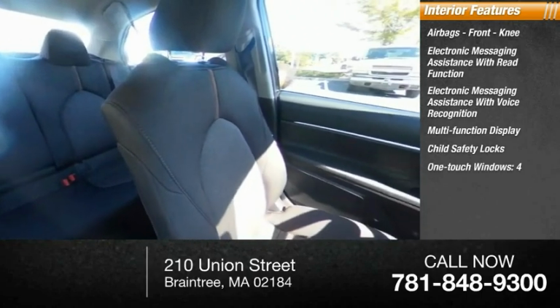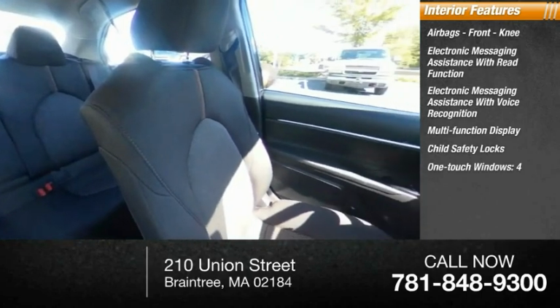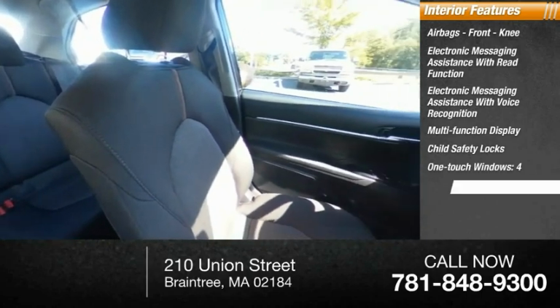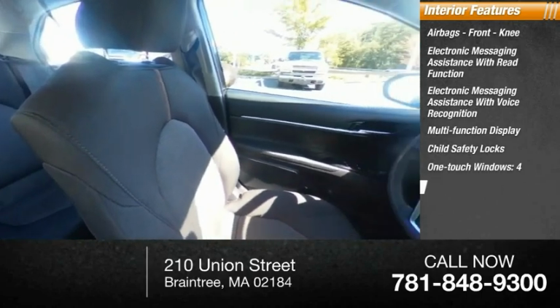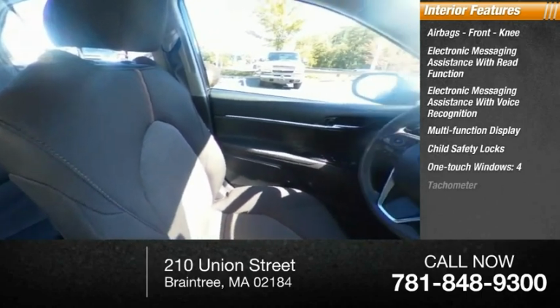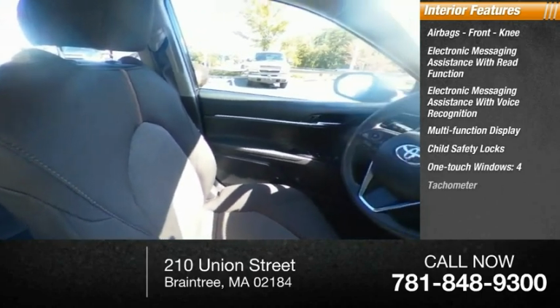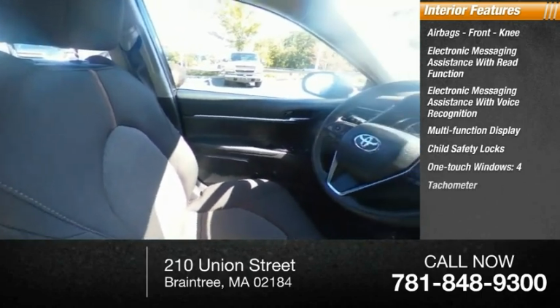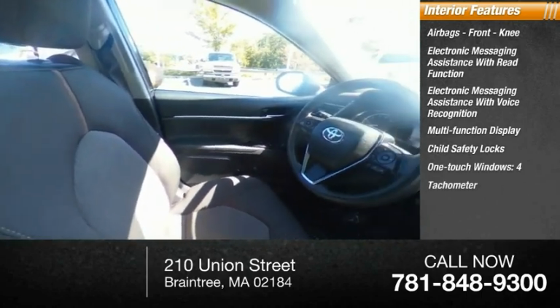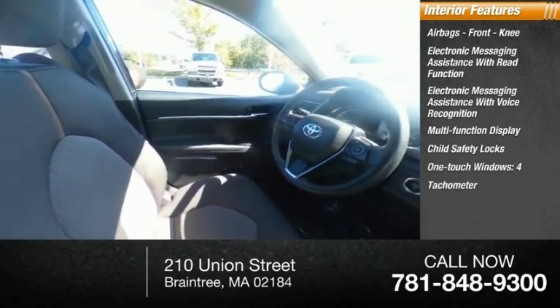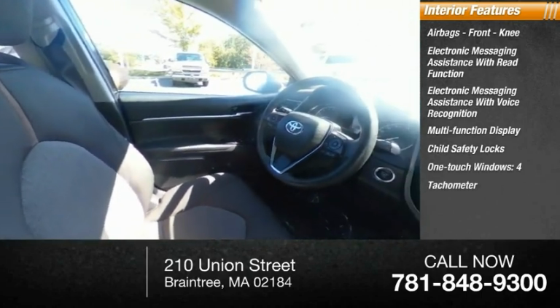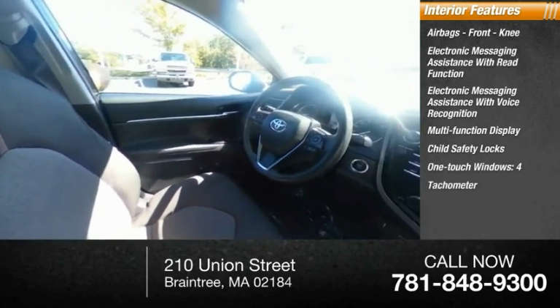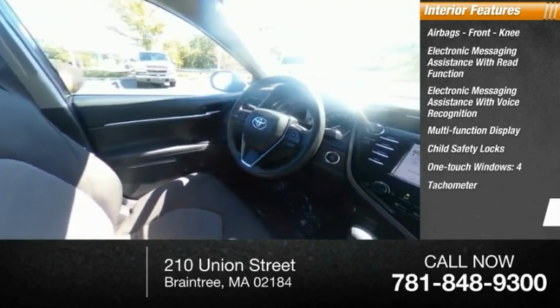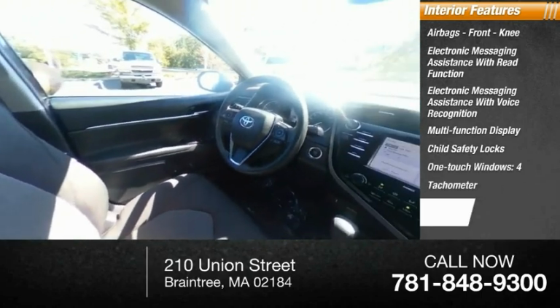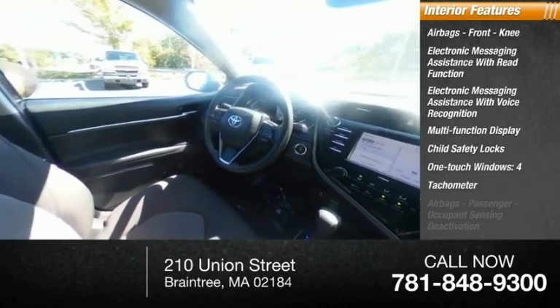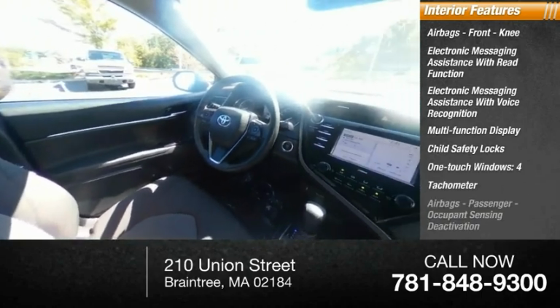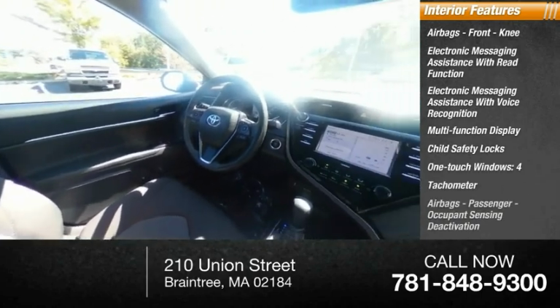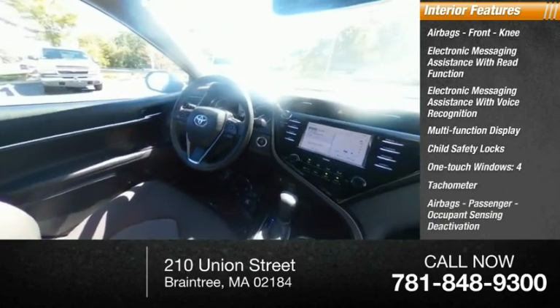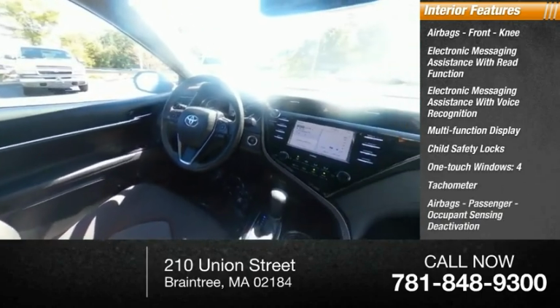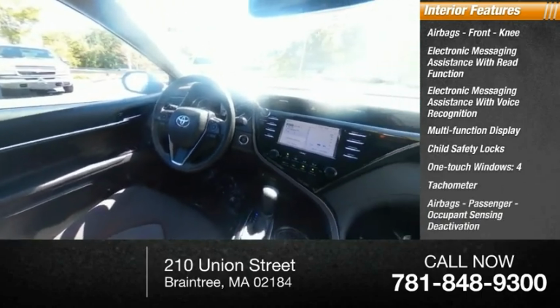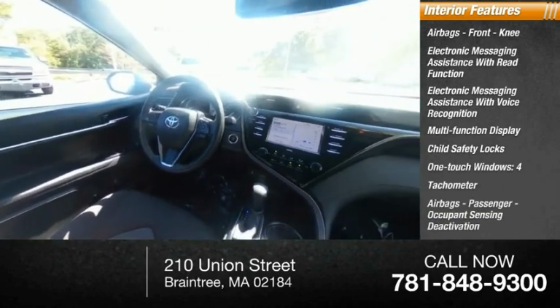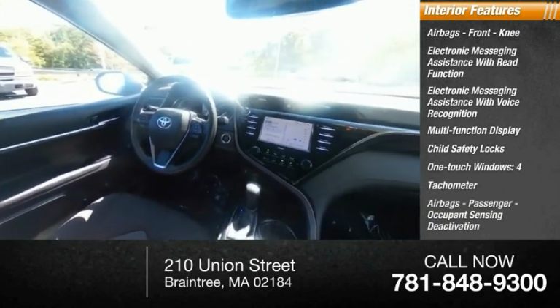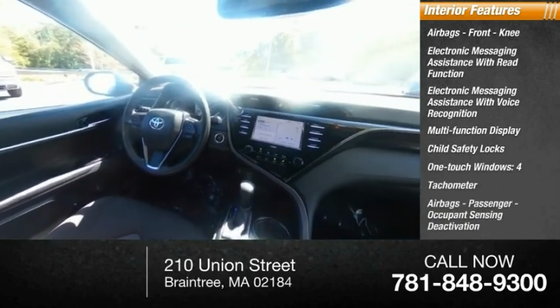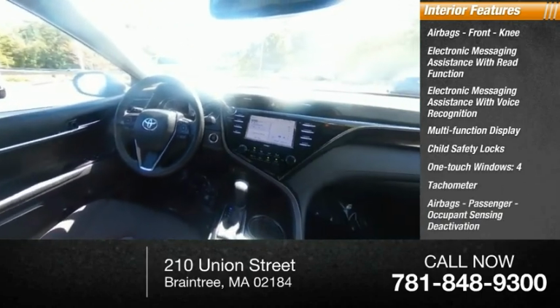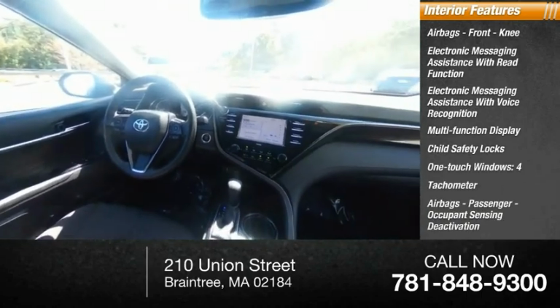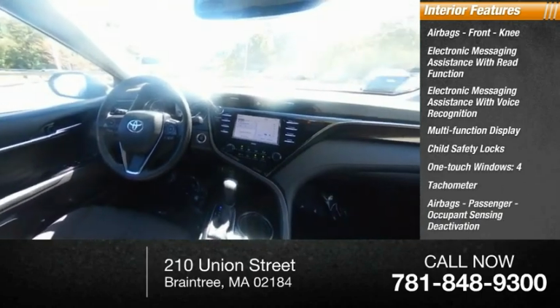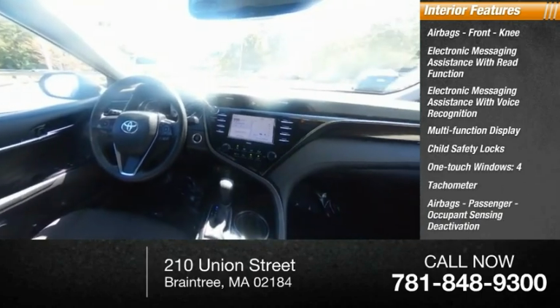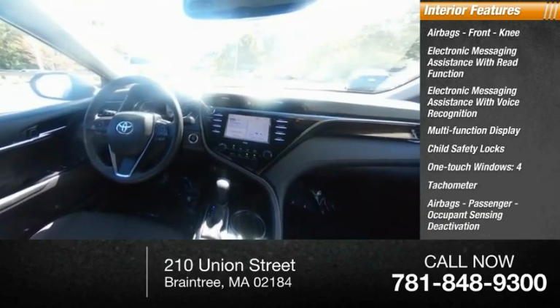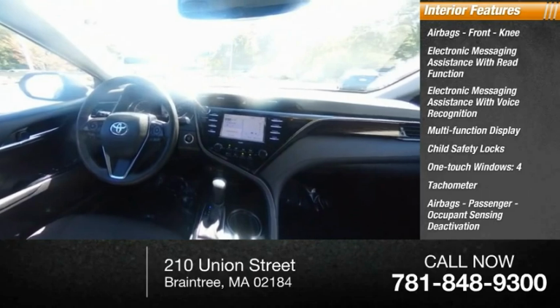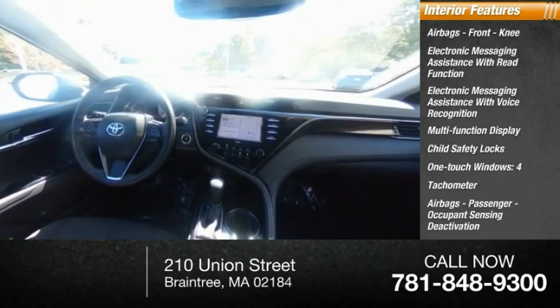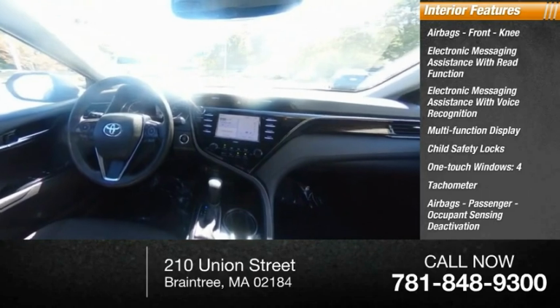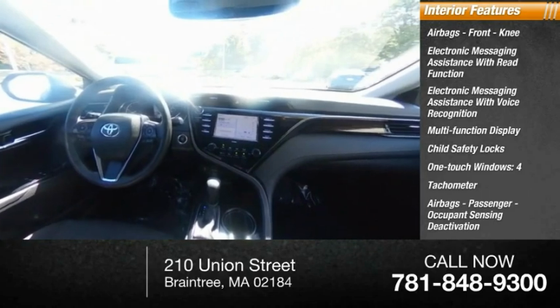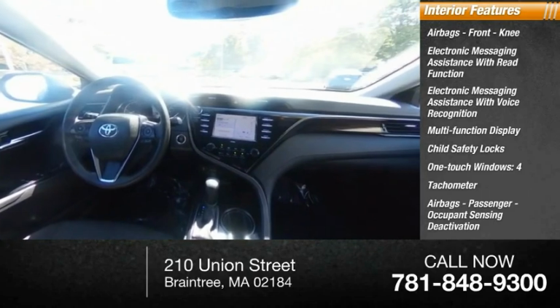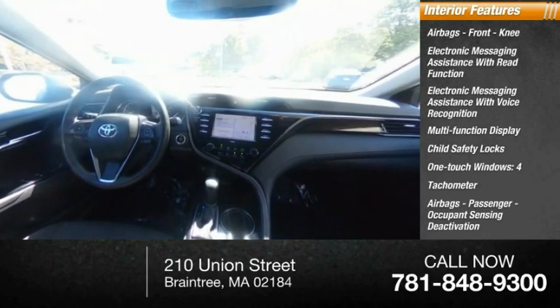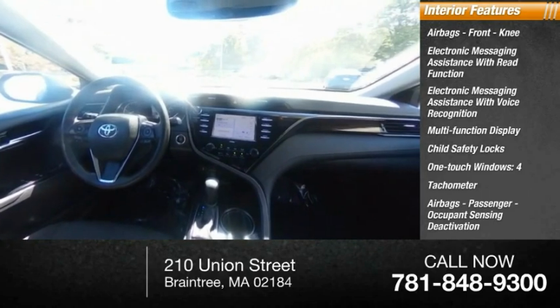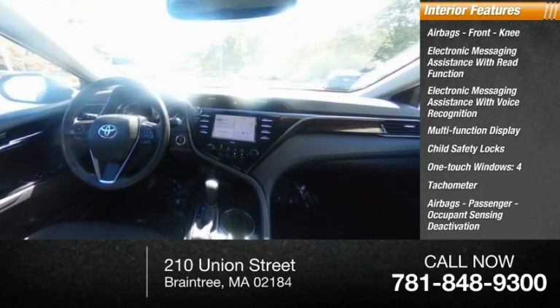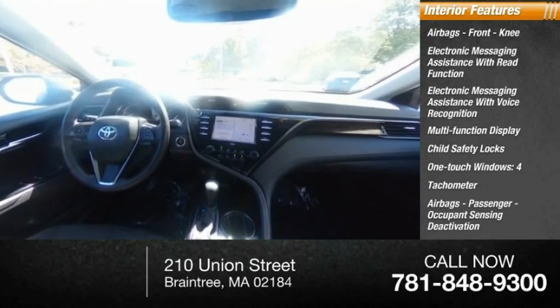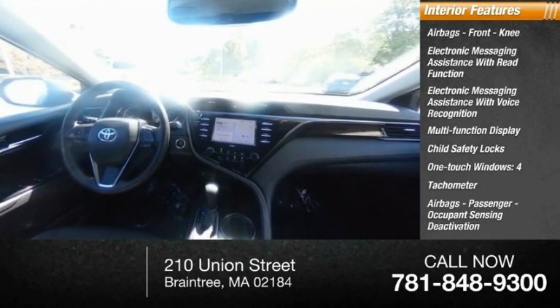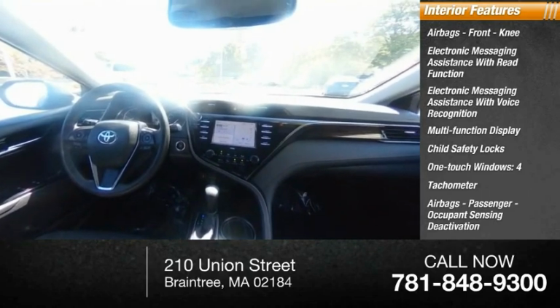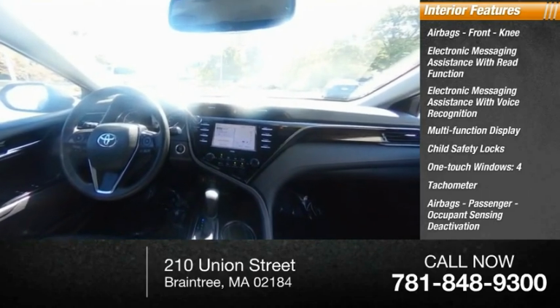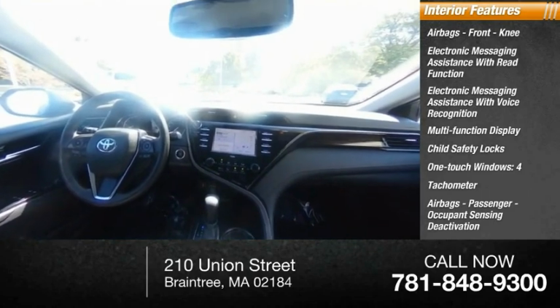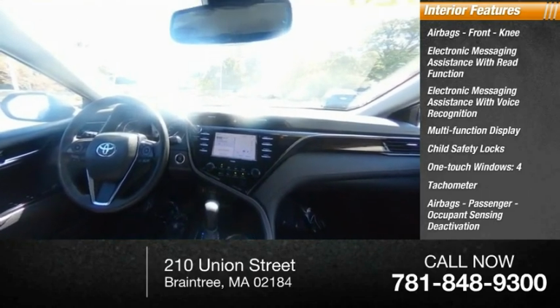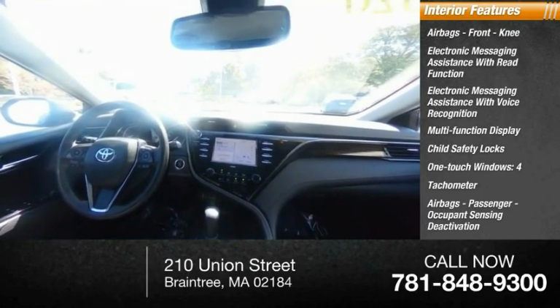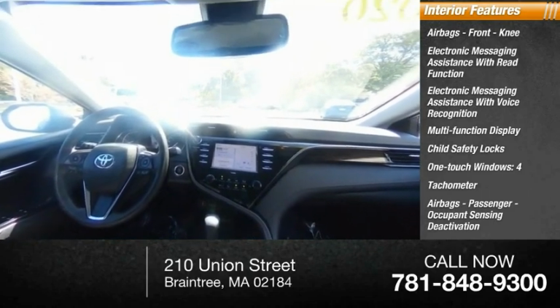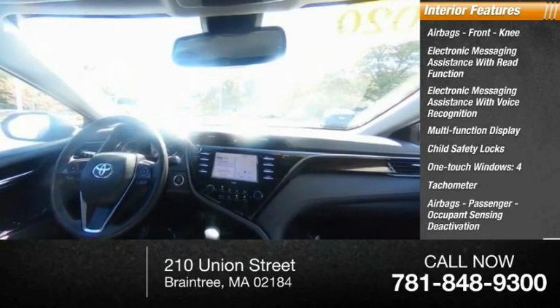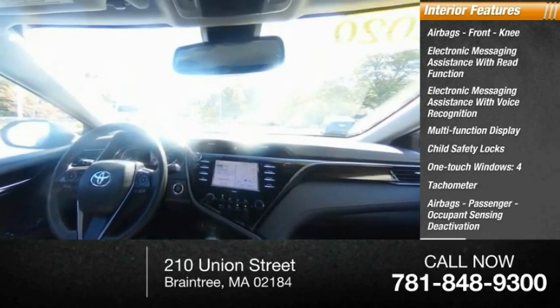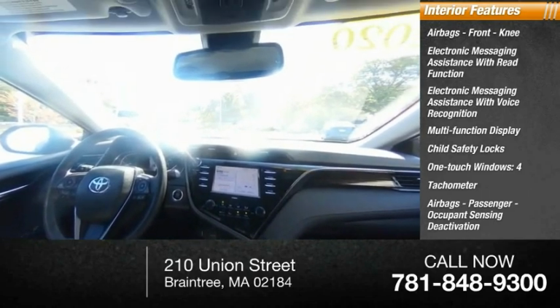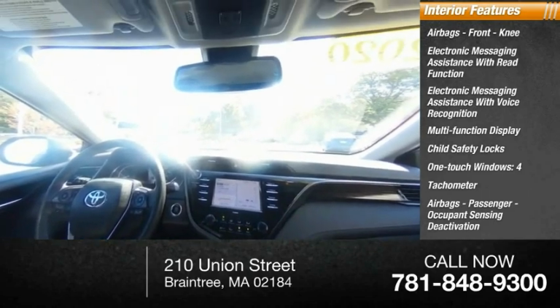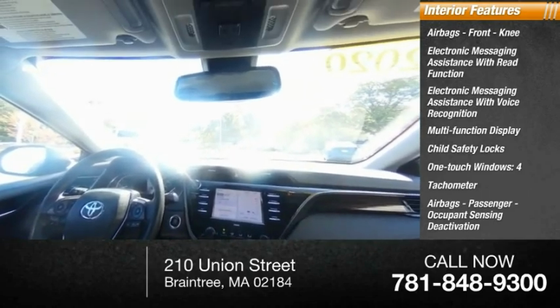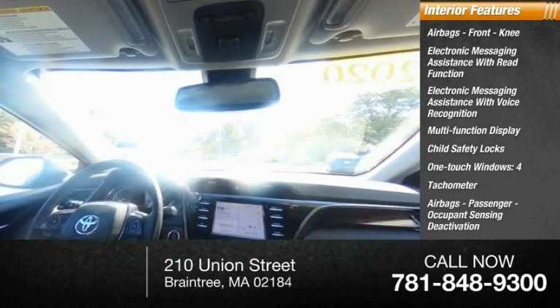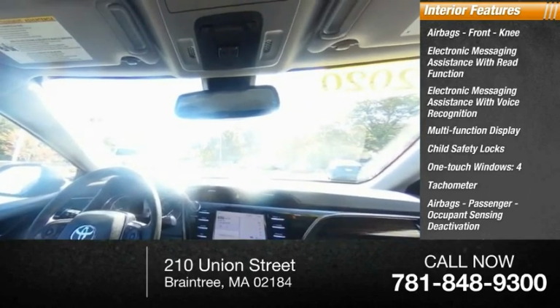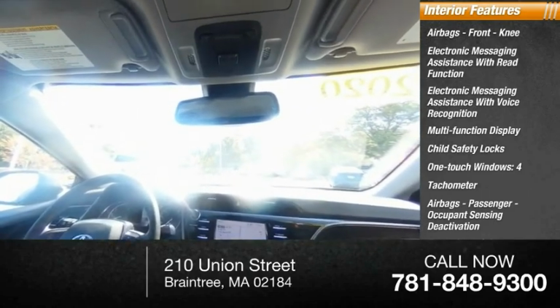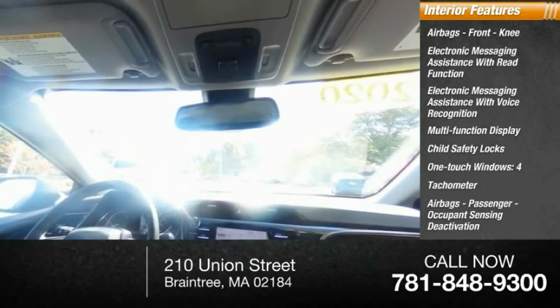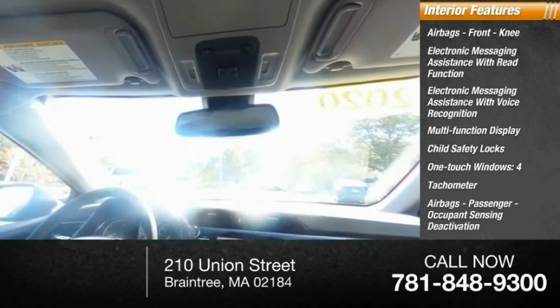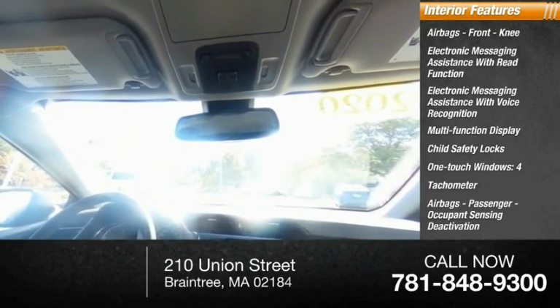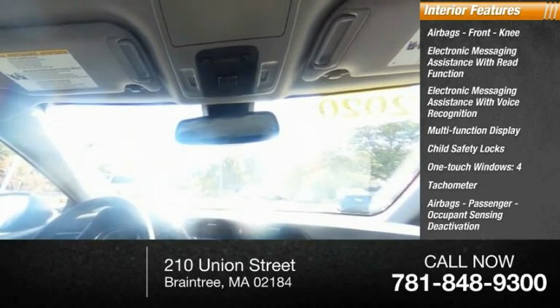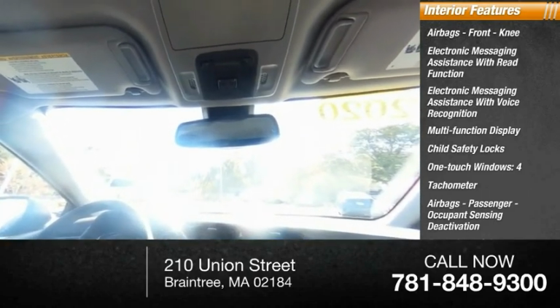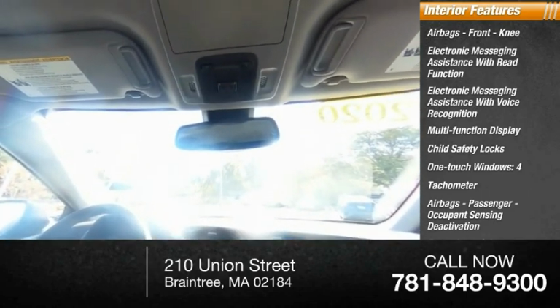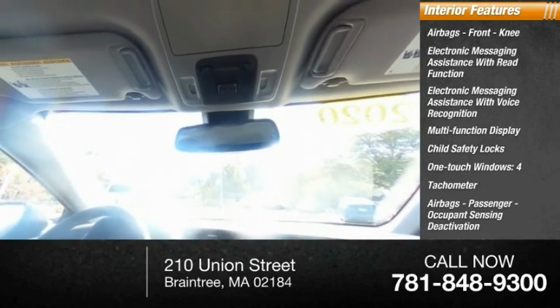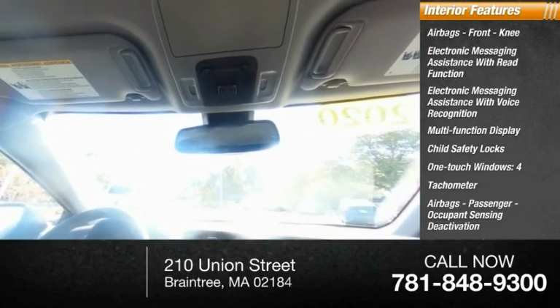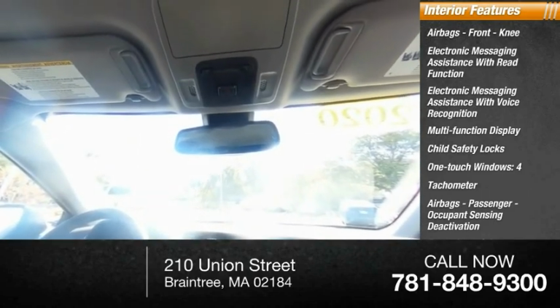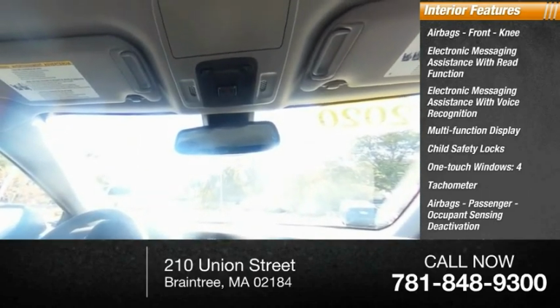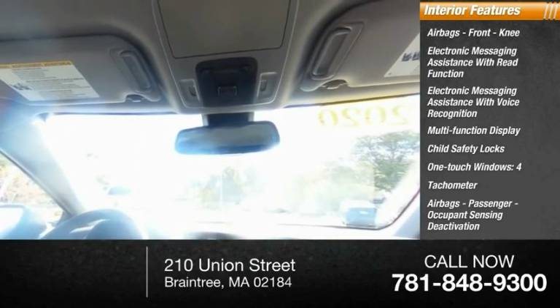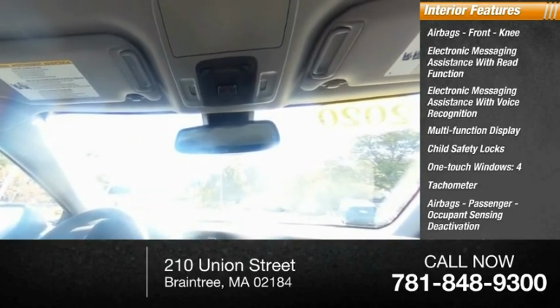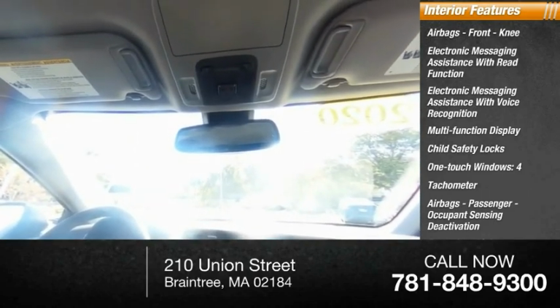Four one-touch windows, tachometer, passenger airbag with occupant sensing deactivation, cargo area light, and trip odometer.